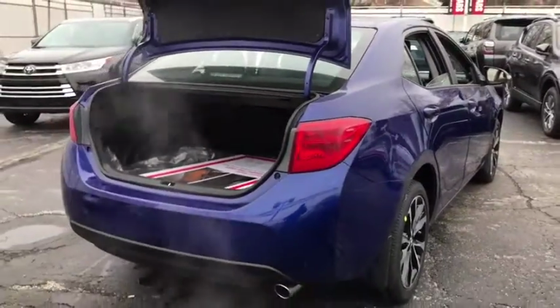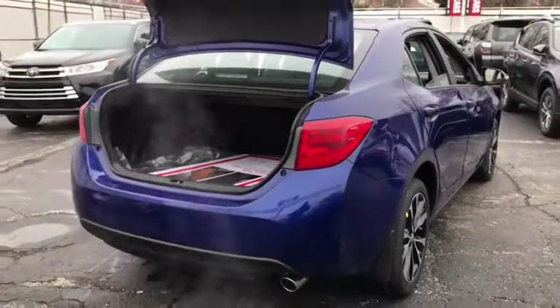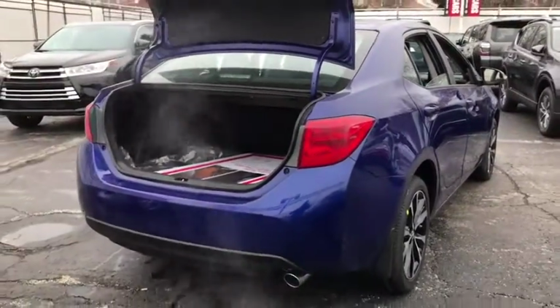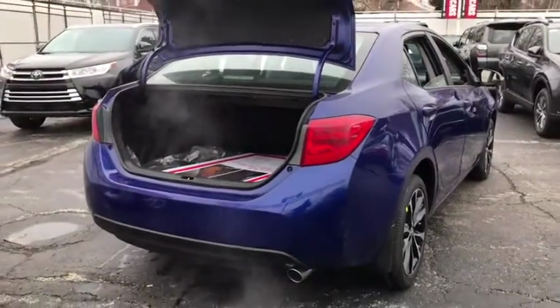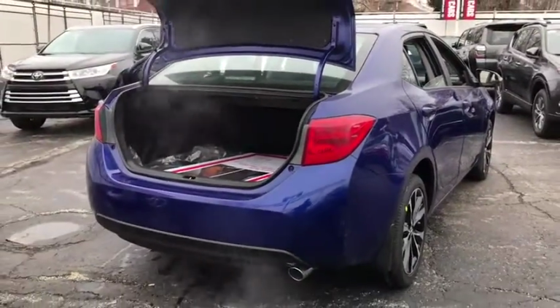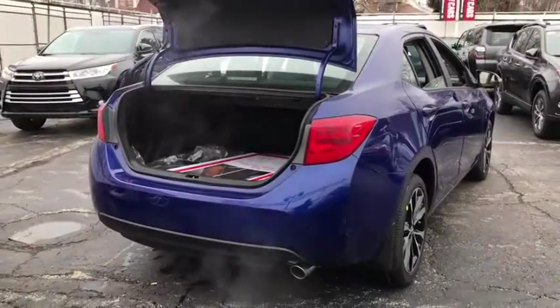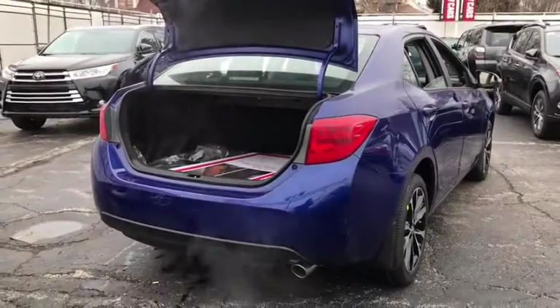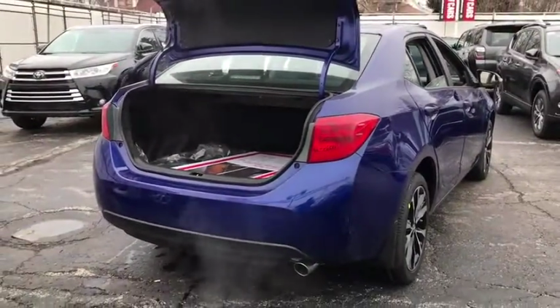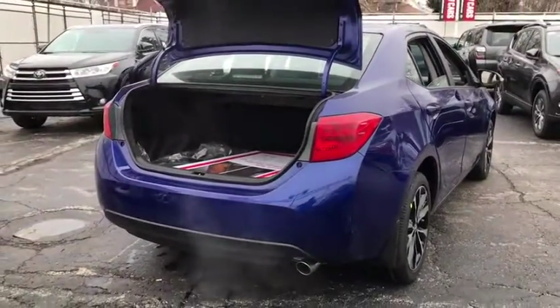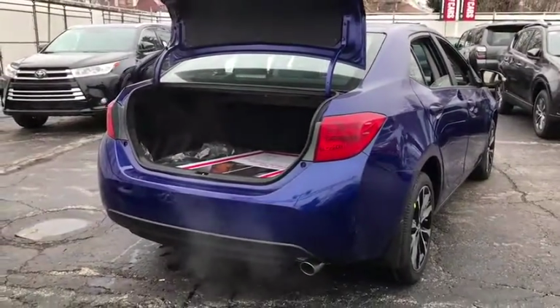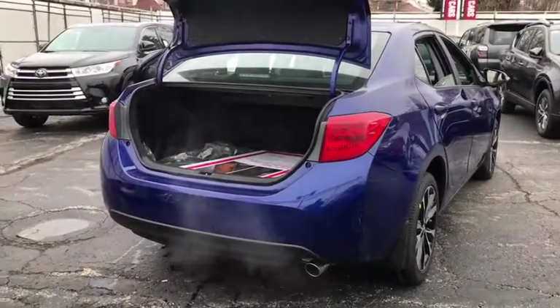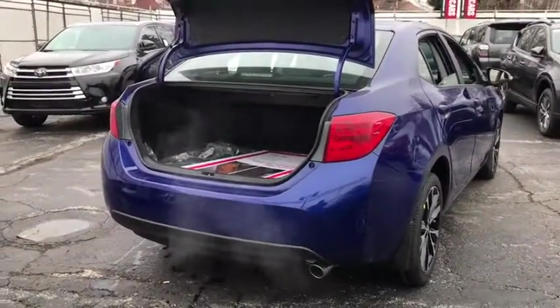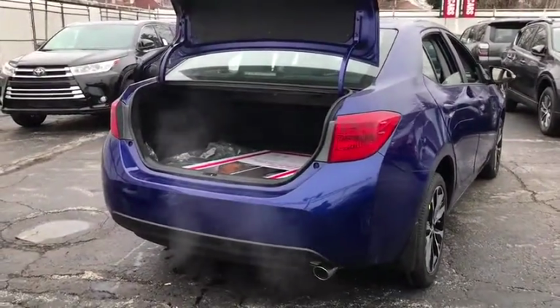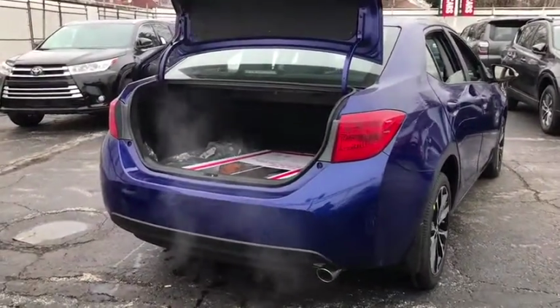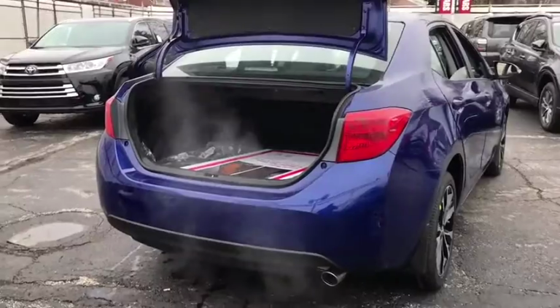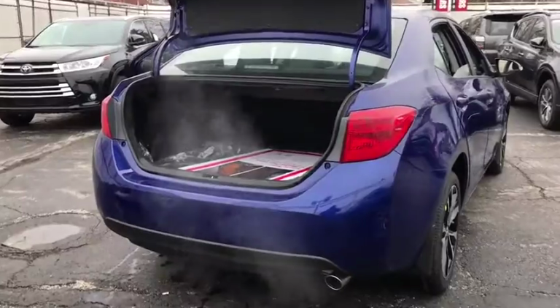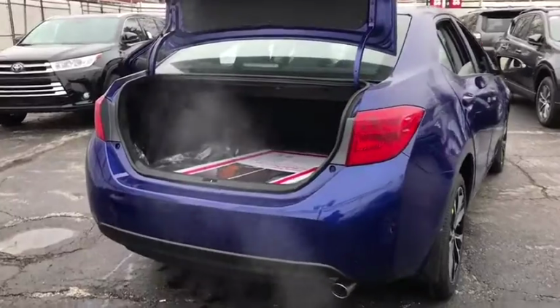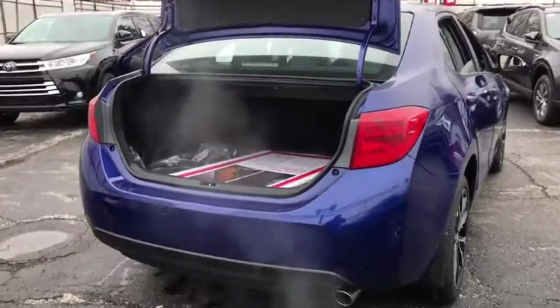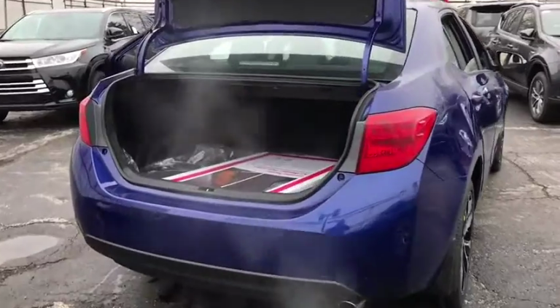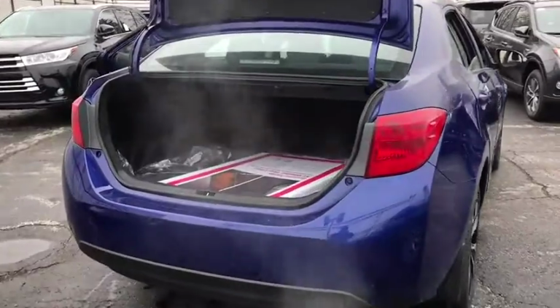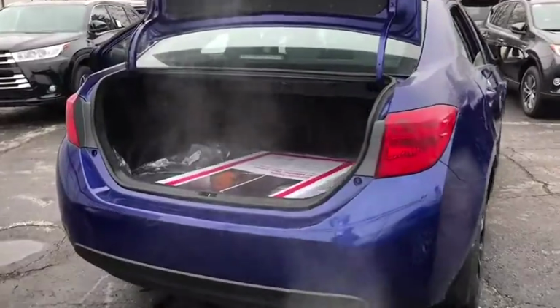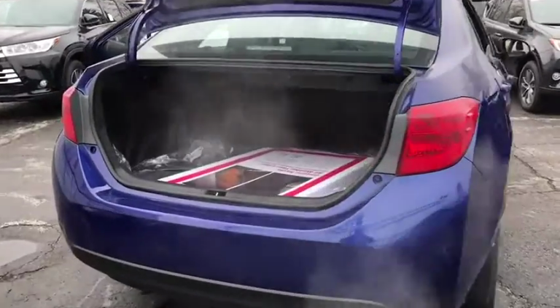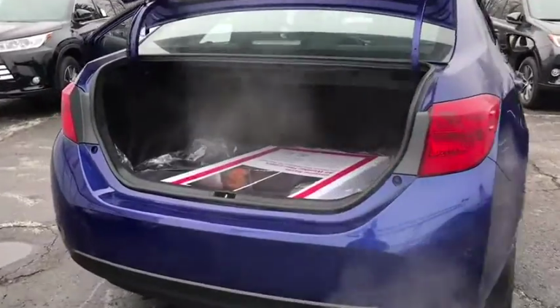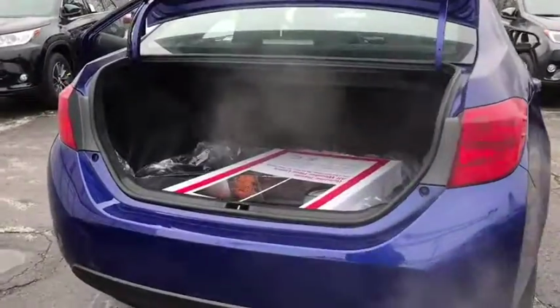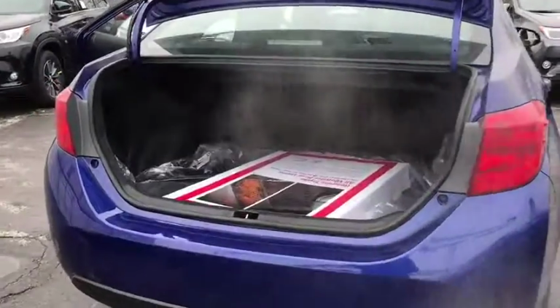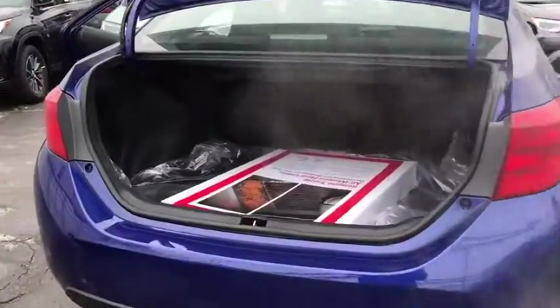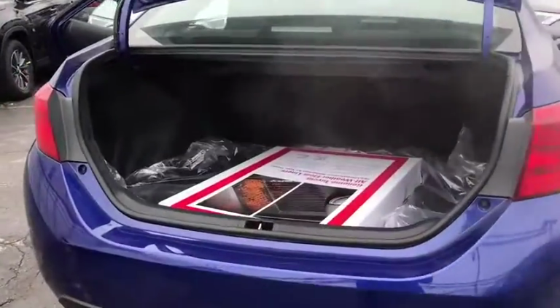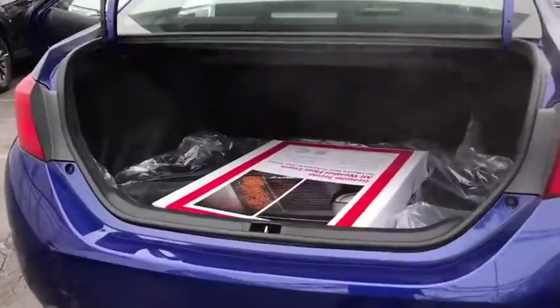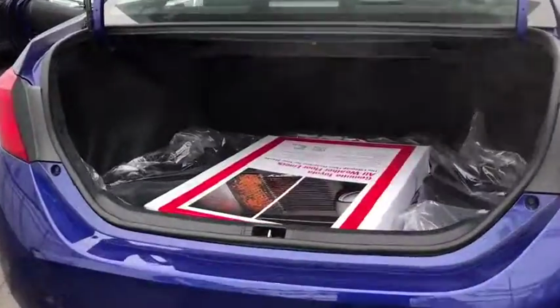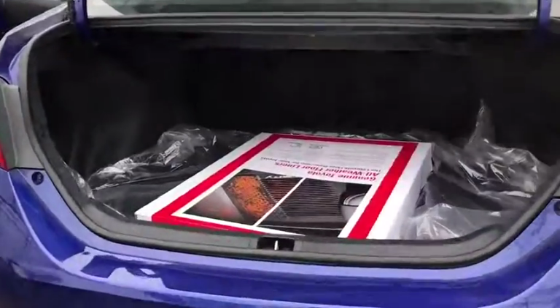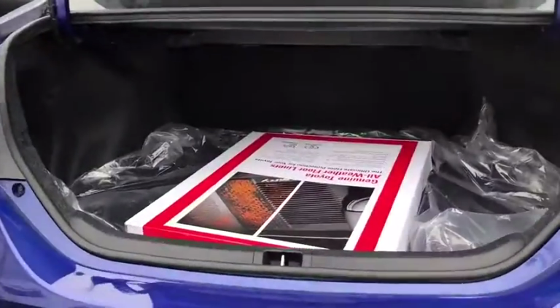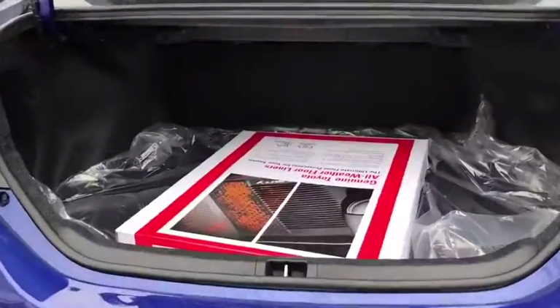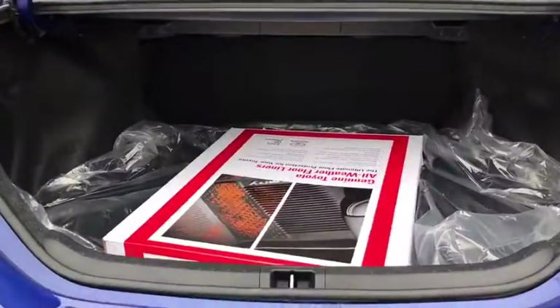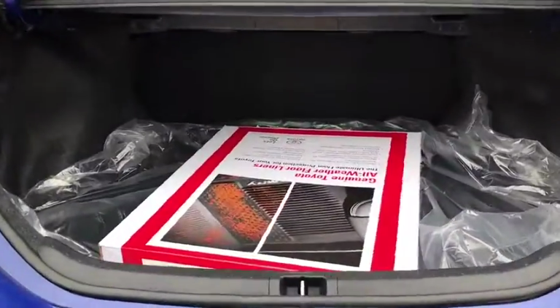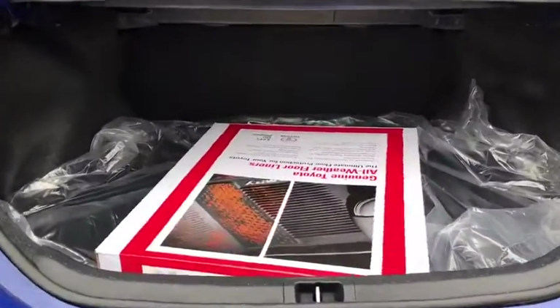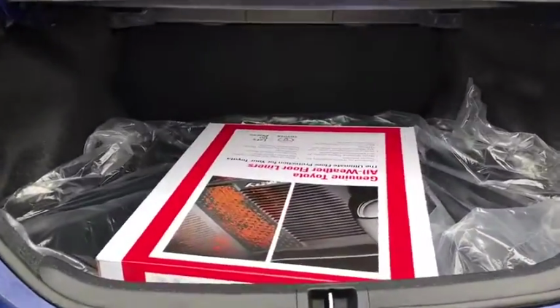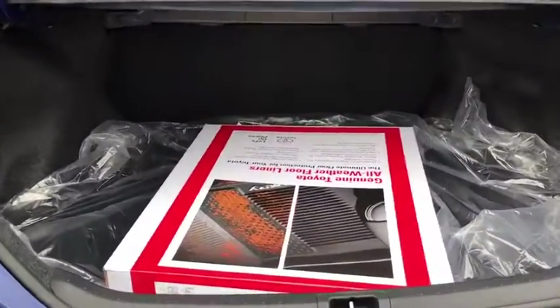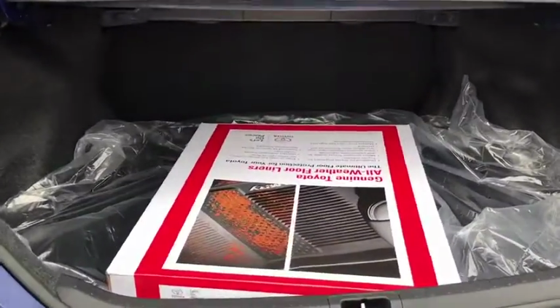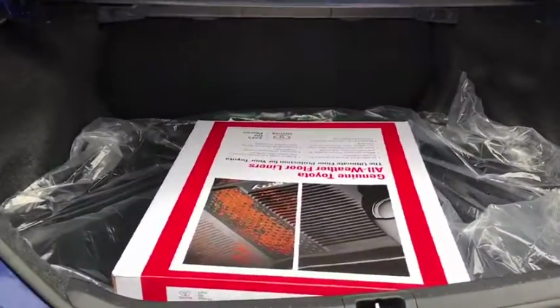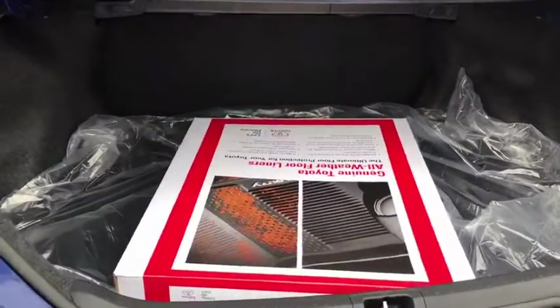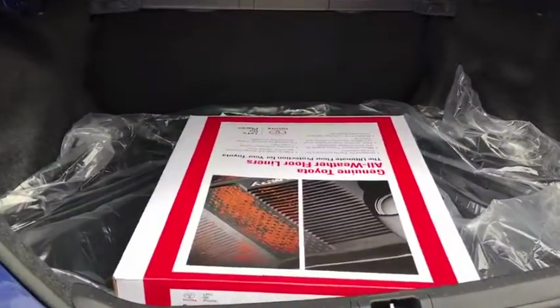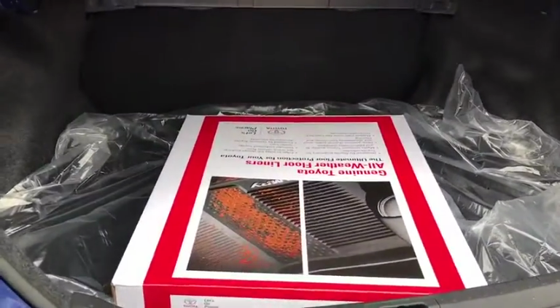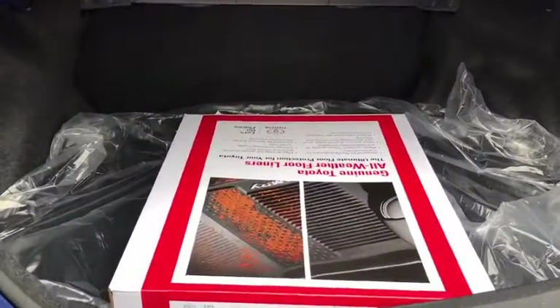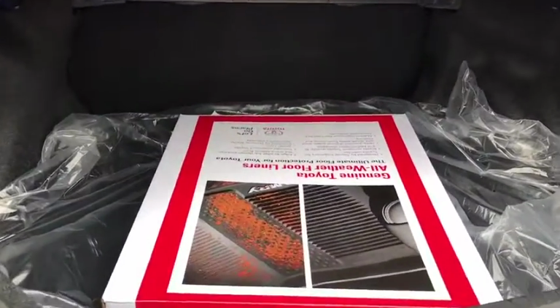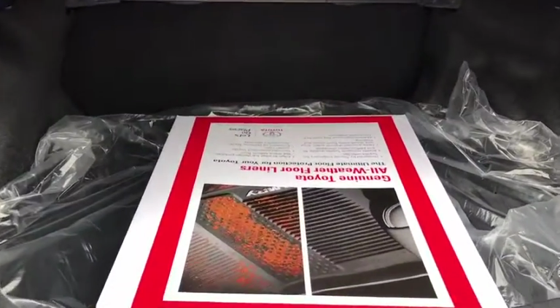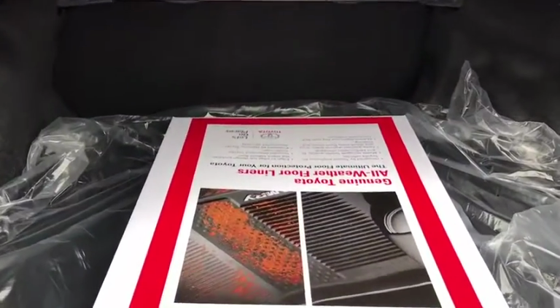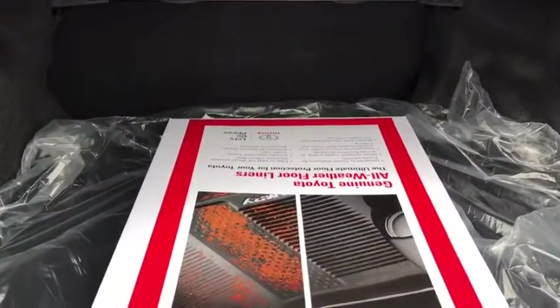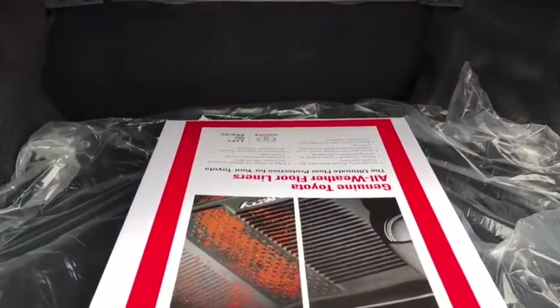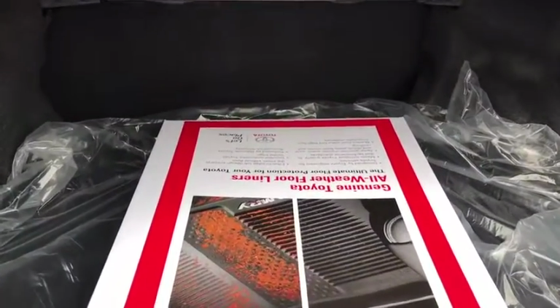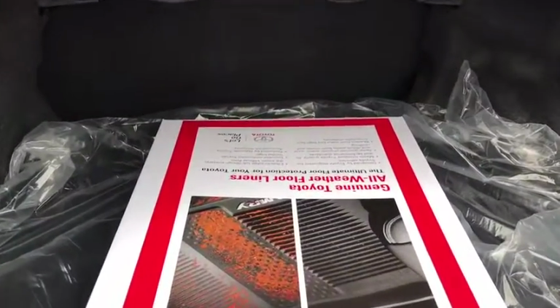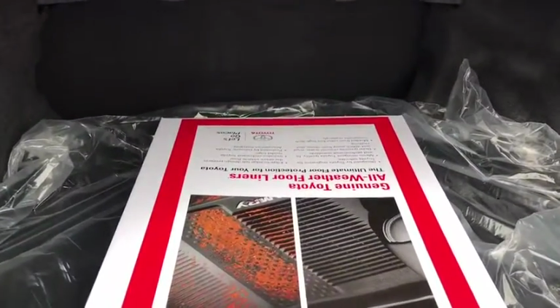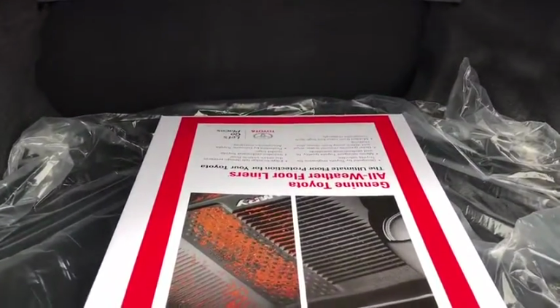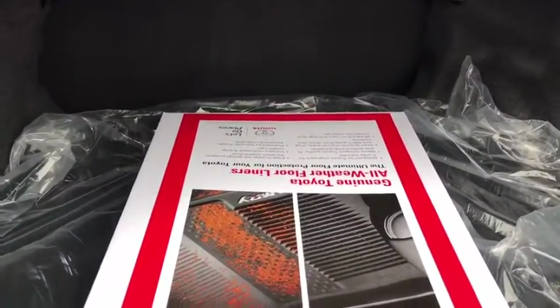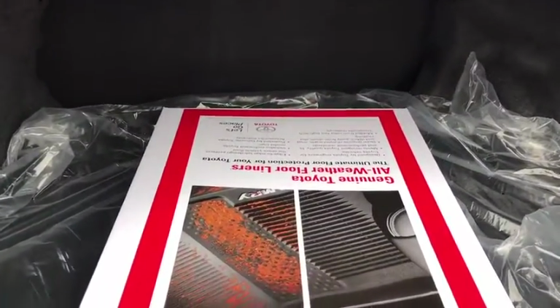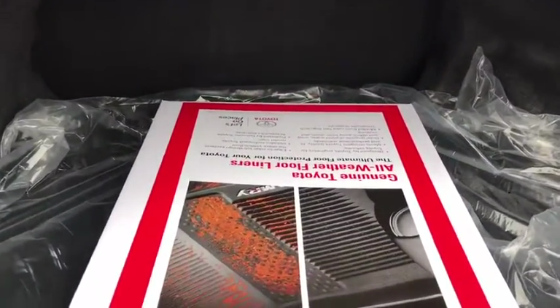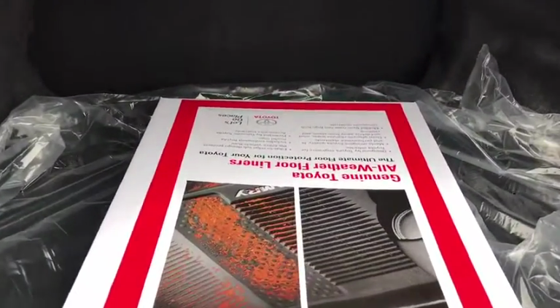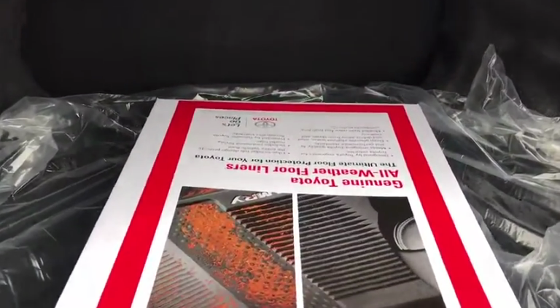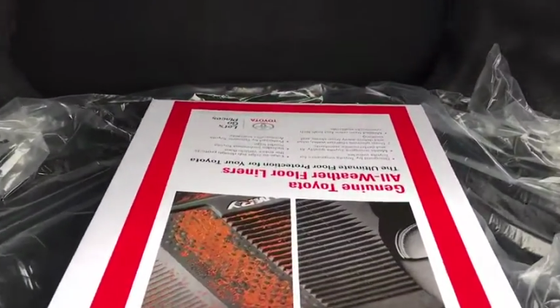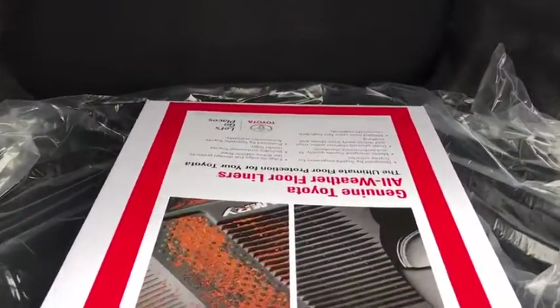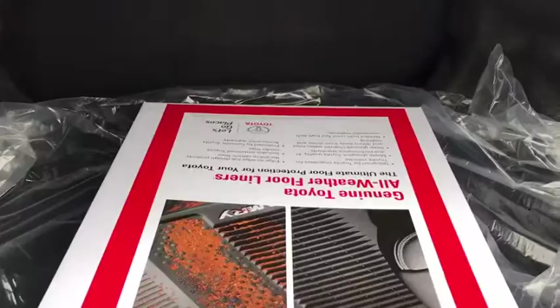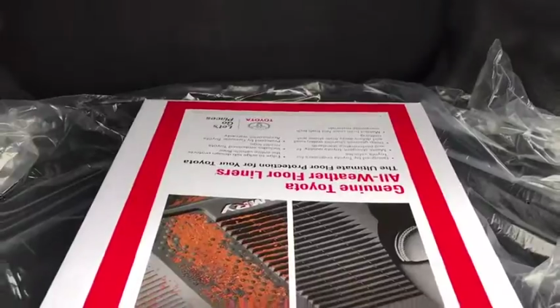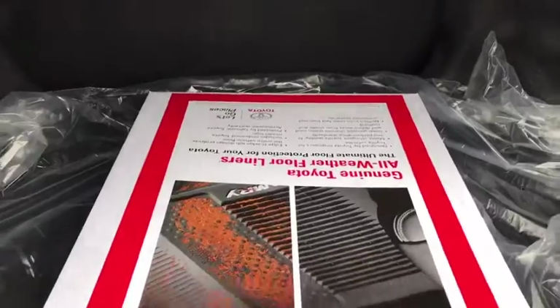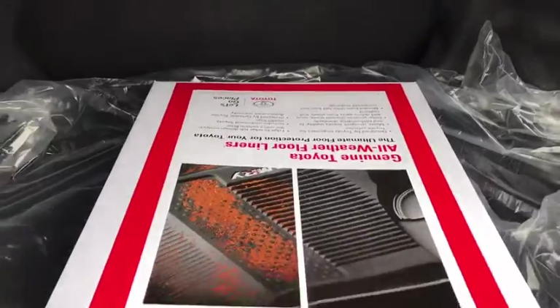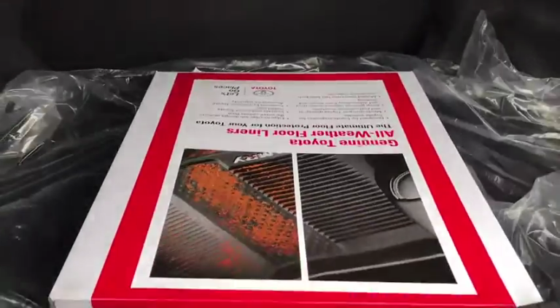Bucket seats, power windows, power door locks. Wouldn't you look great in this vehicle? Stop in today and see for yourself.